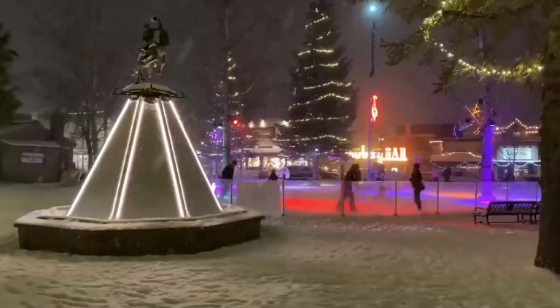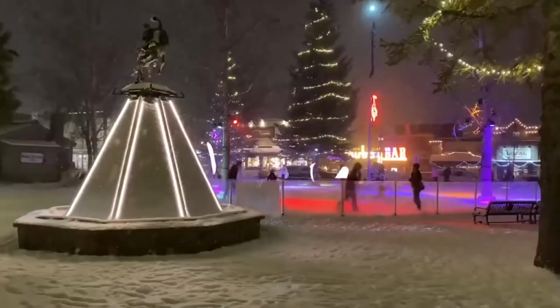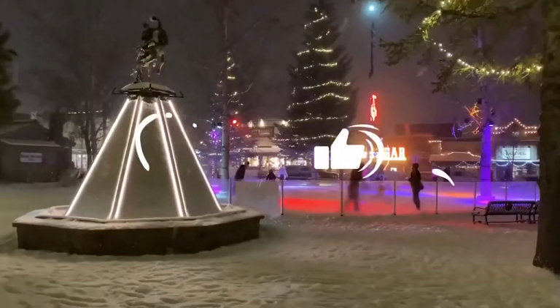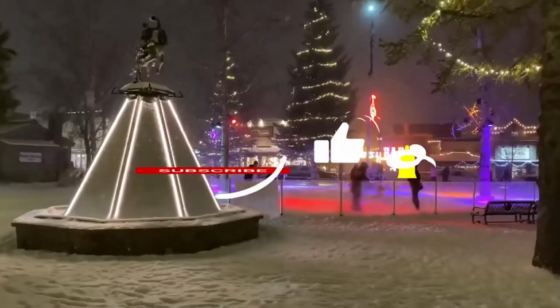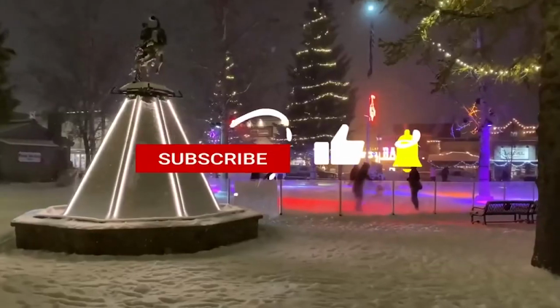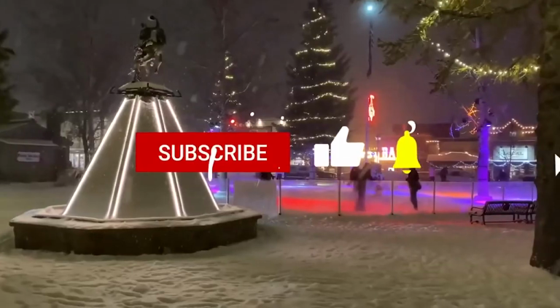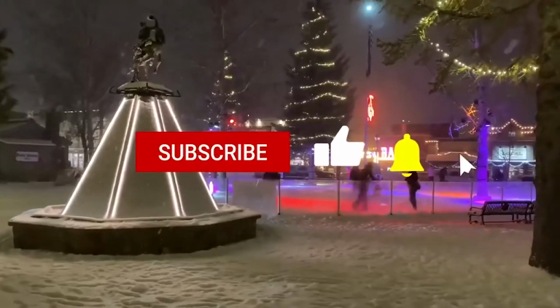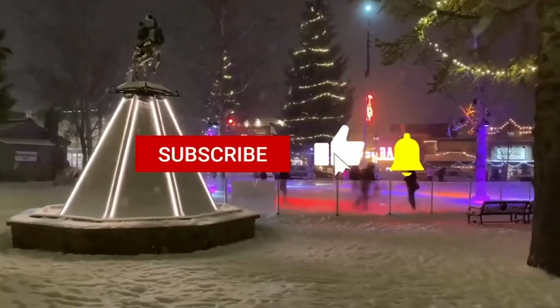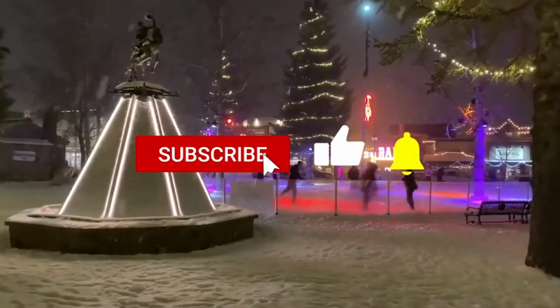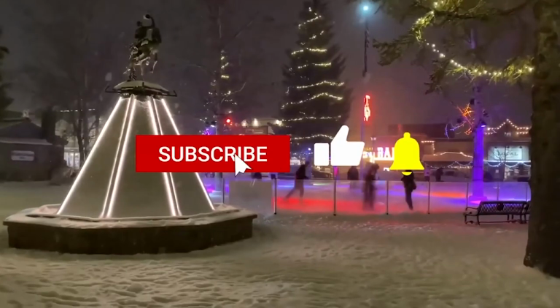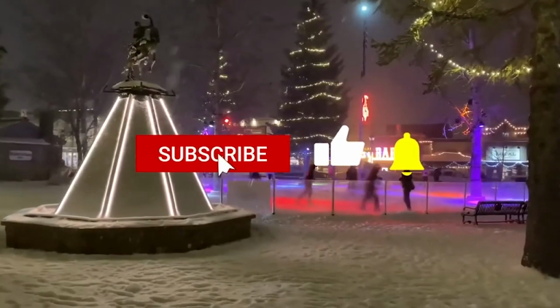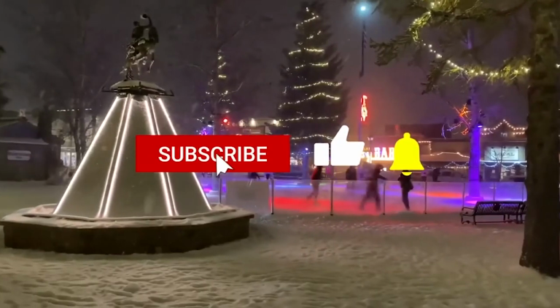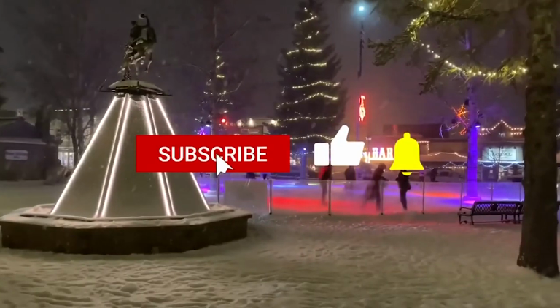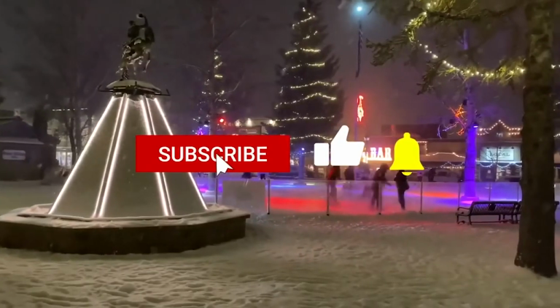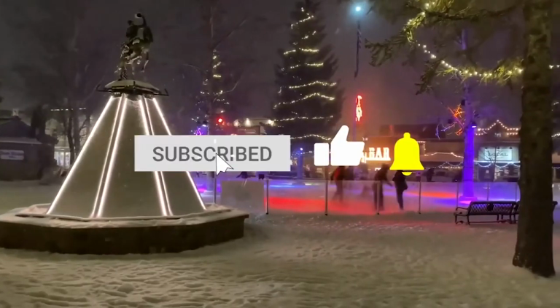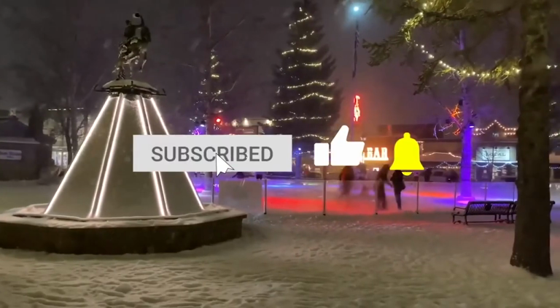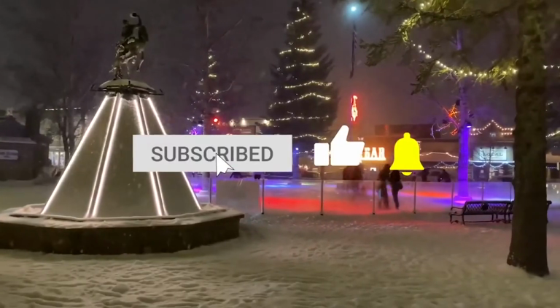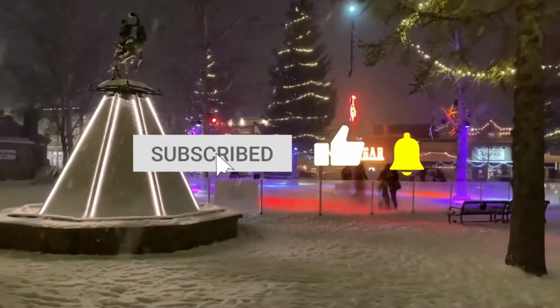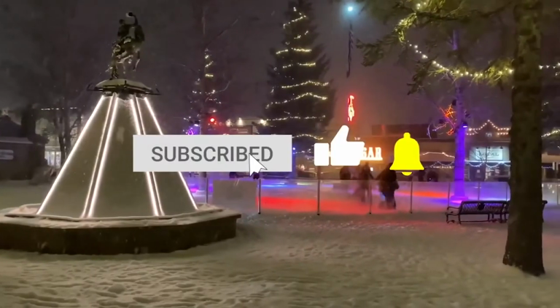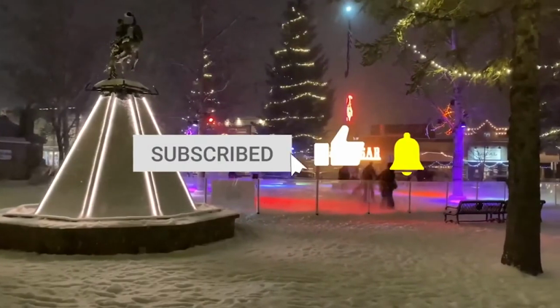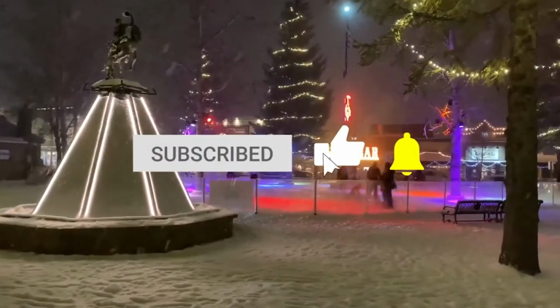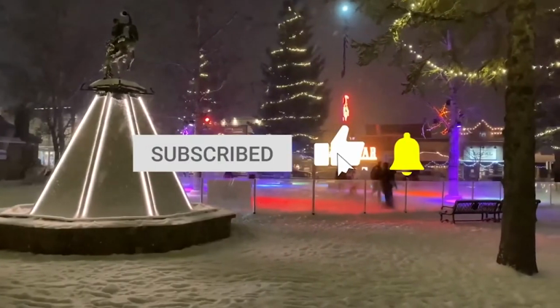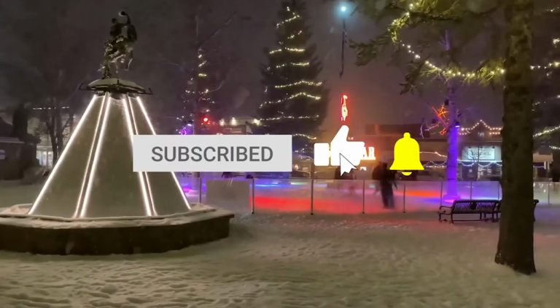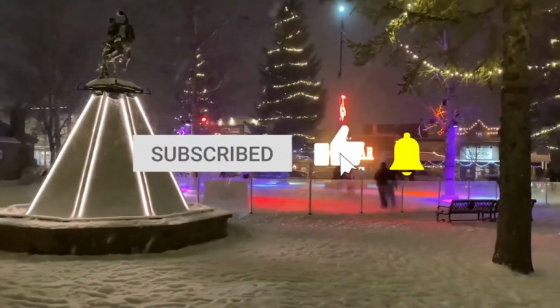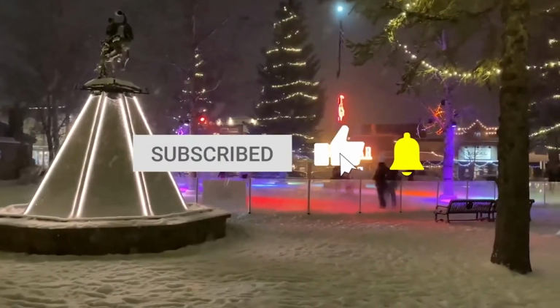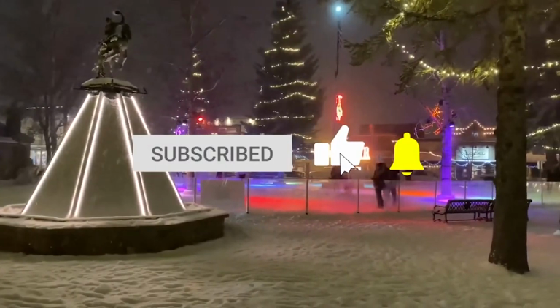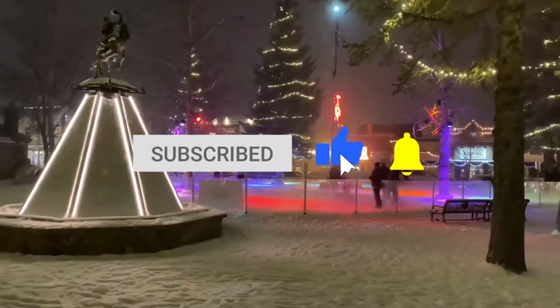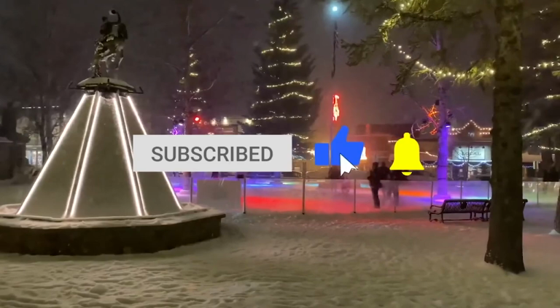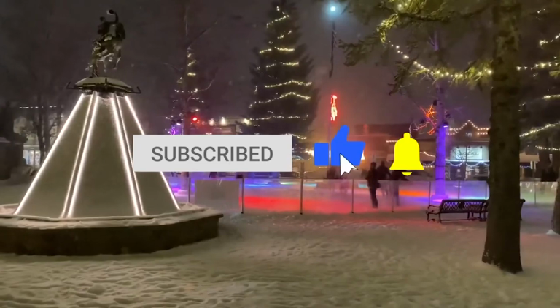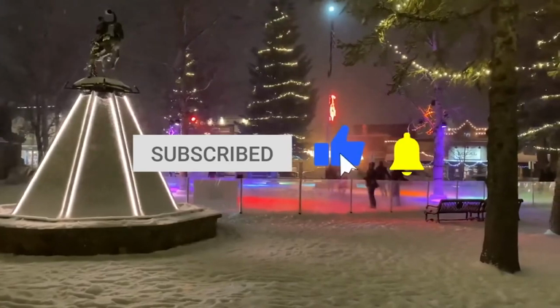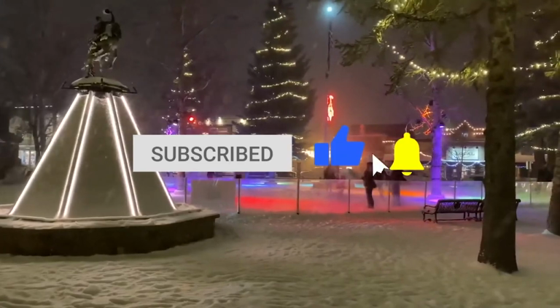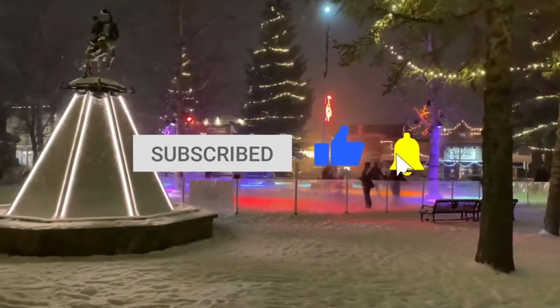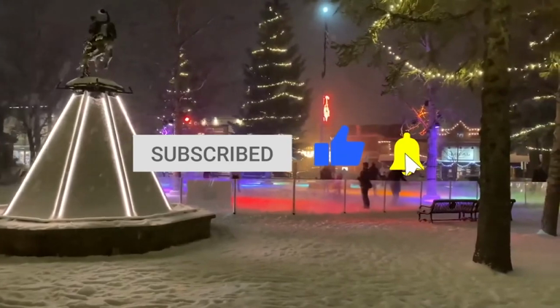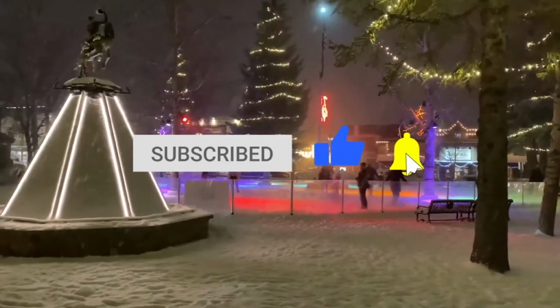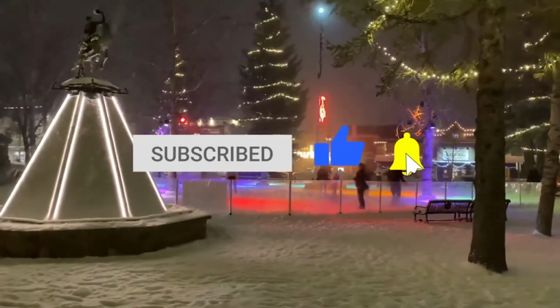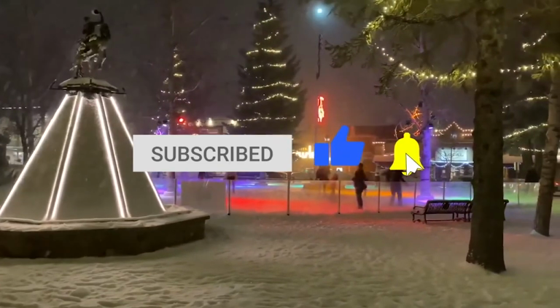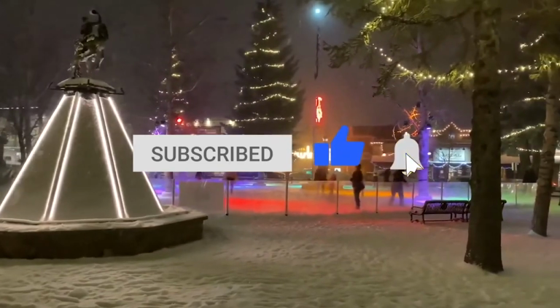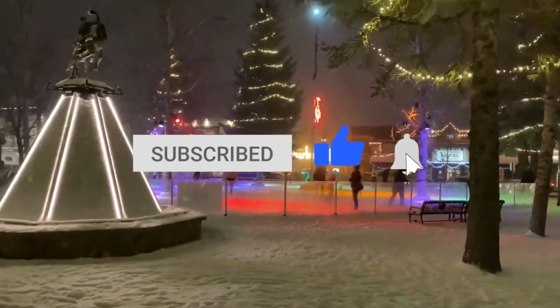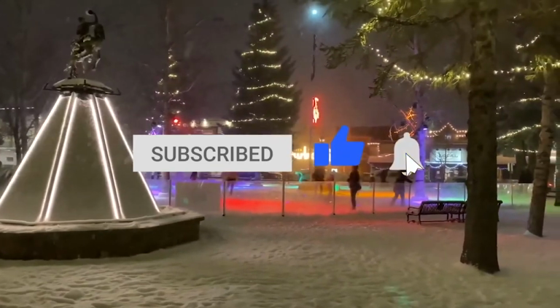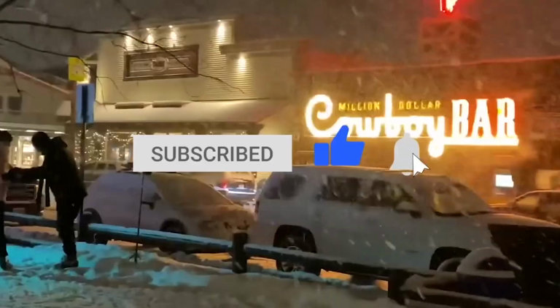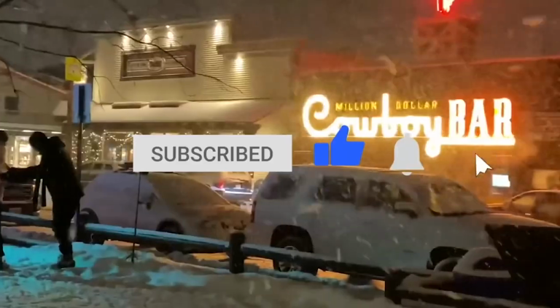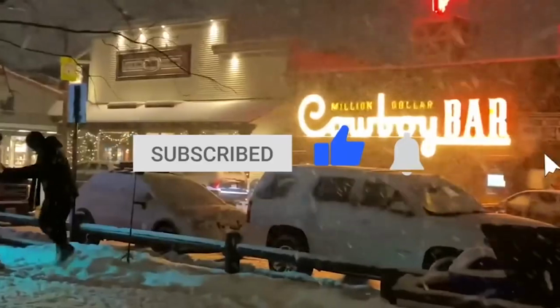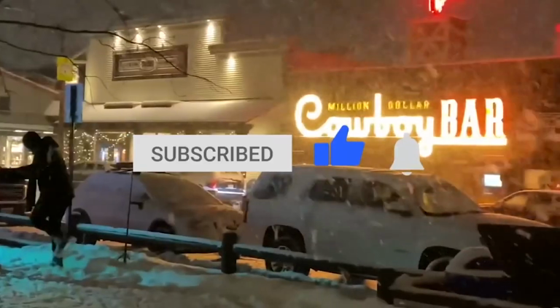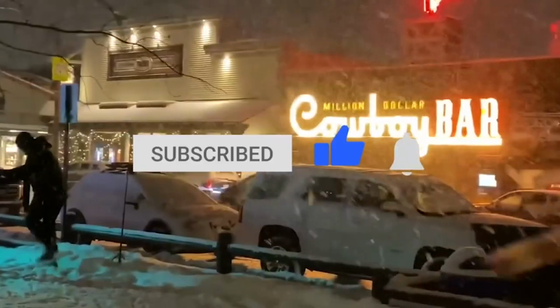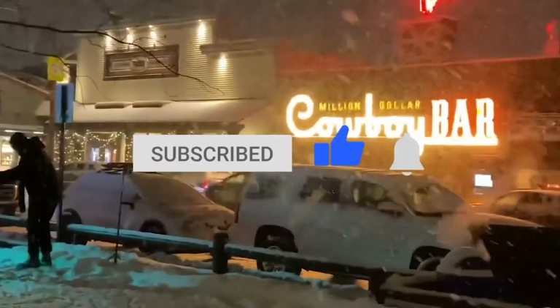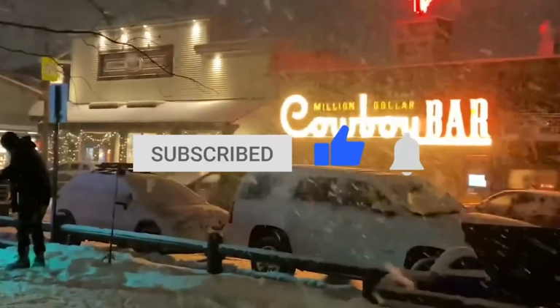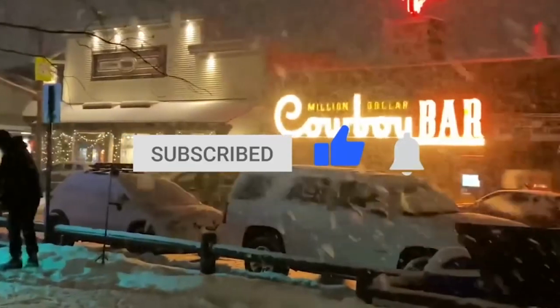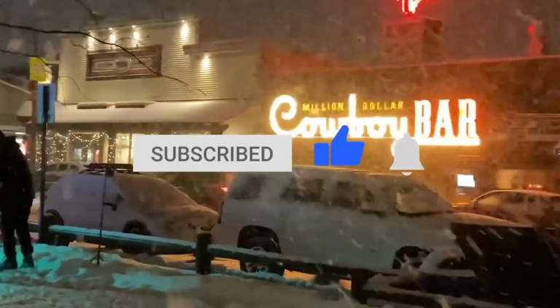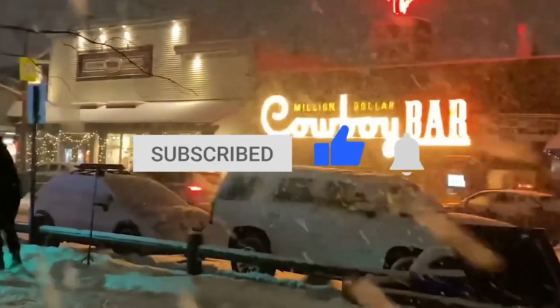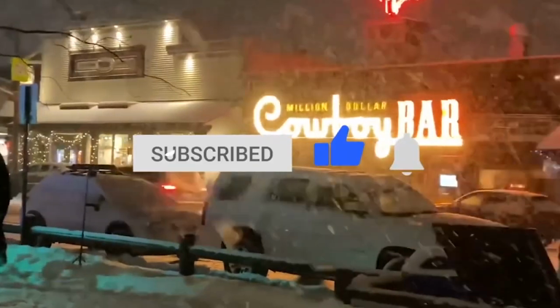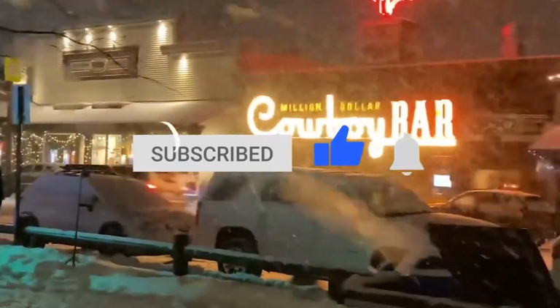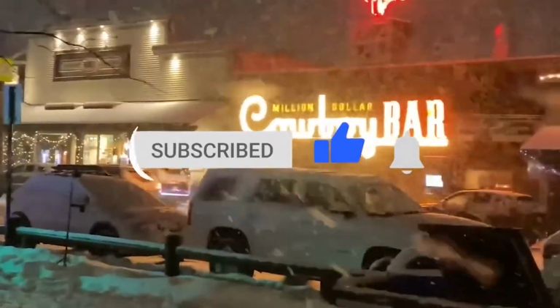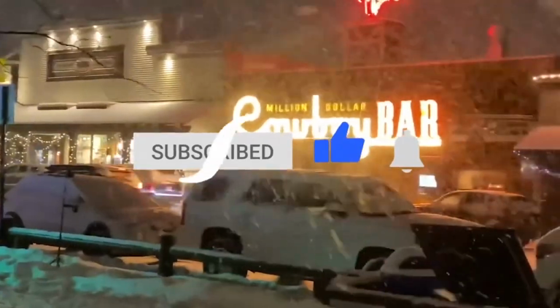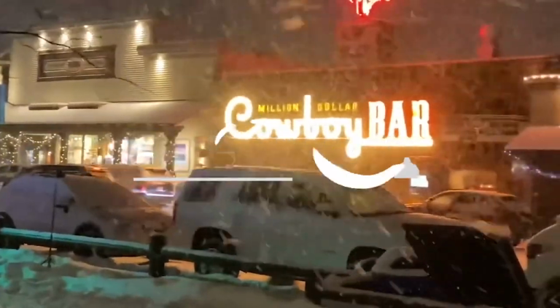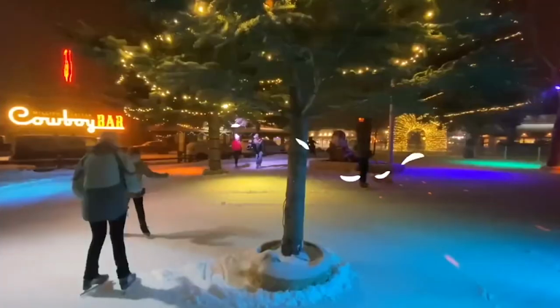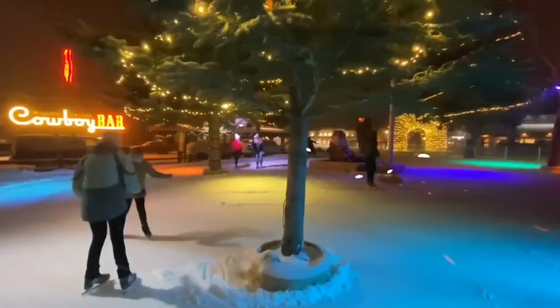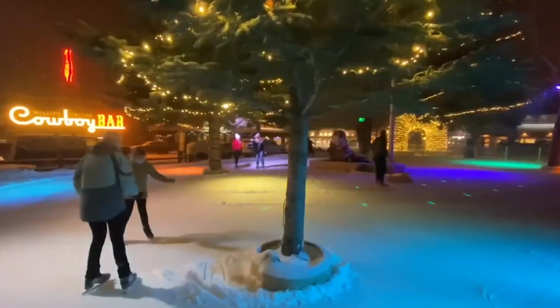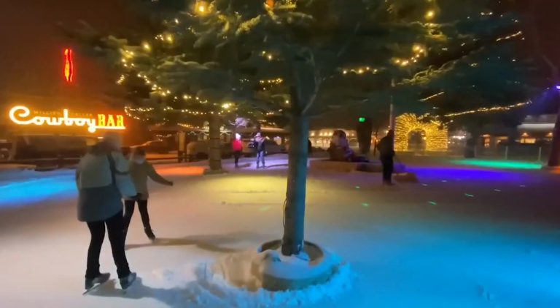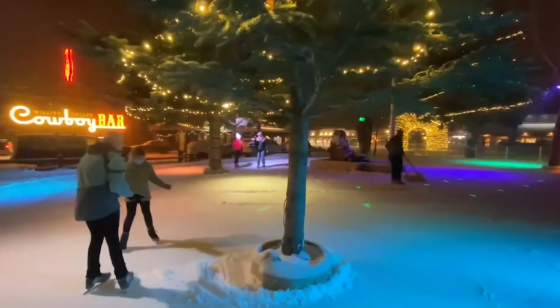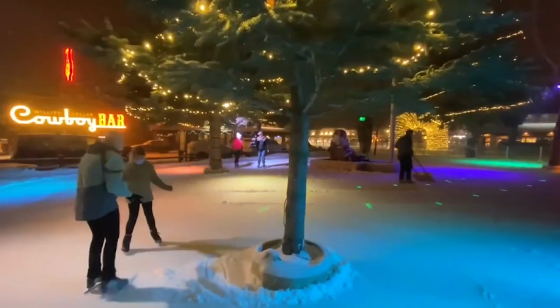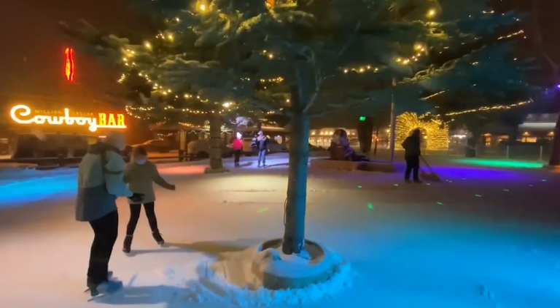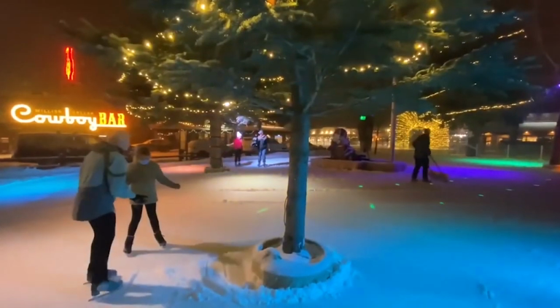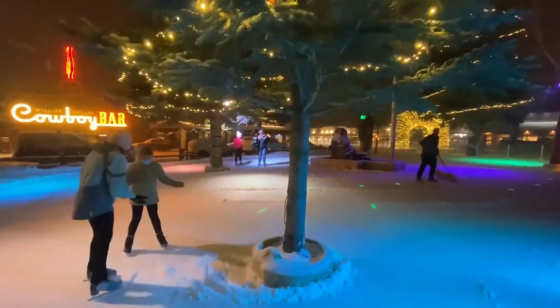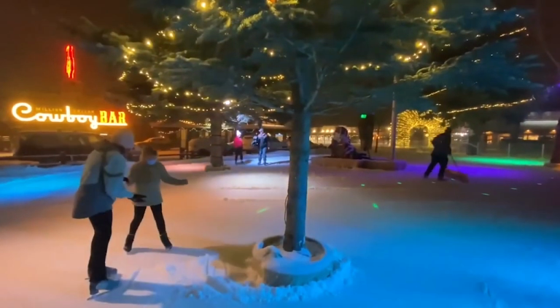If you're enjoying this video so far, make sure you give it a like and subscribe to our channel for more! And keep watching for the number one activity in Jackson Hole!